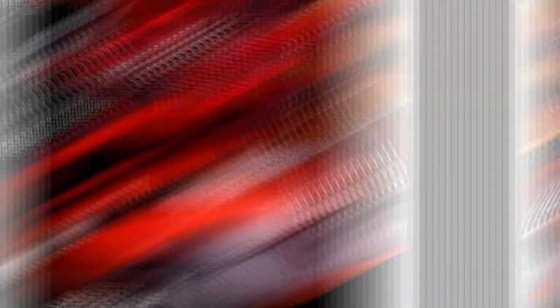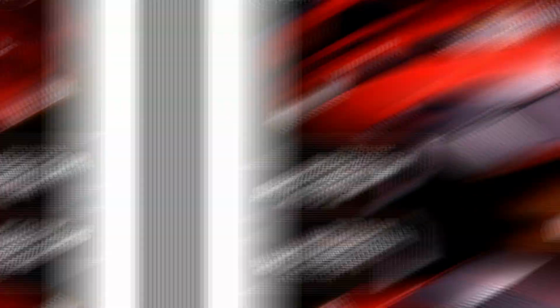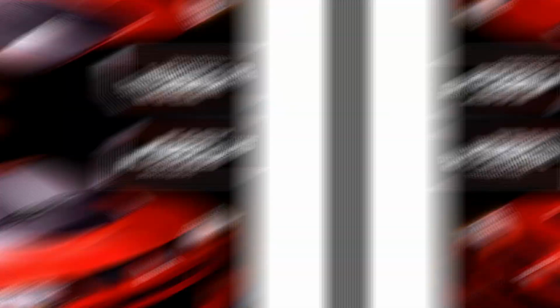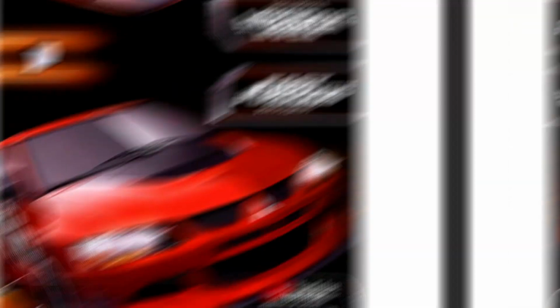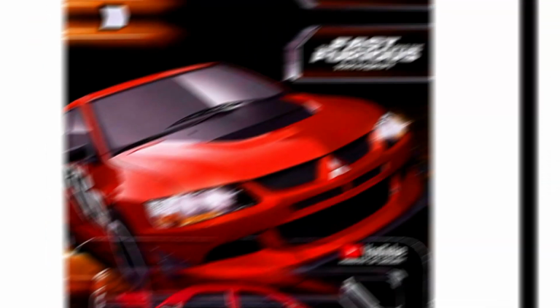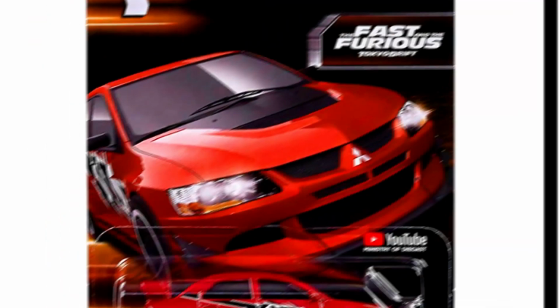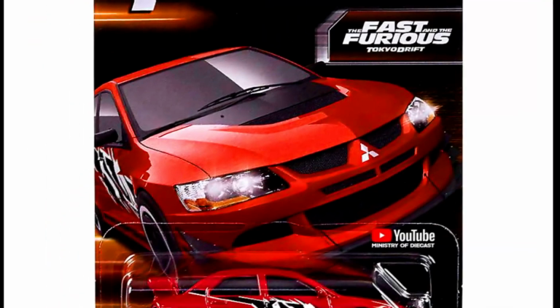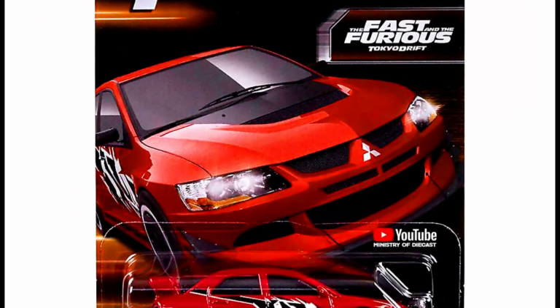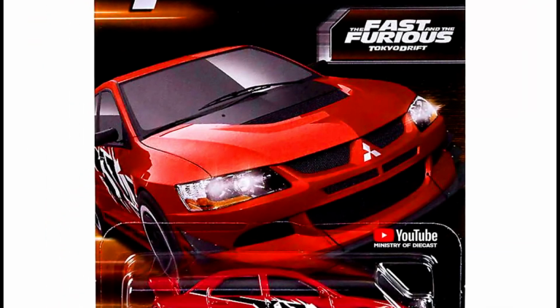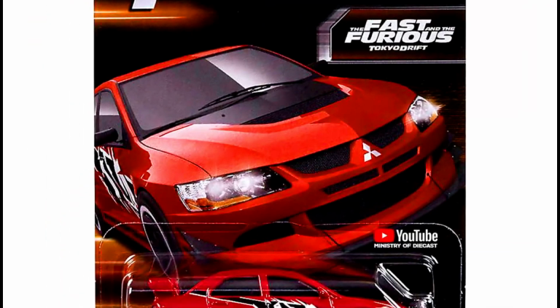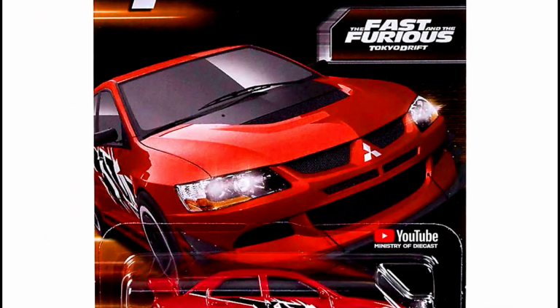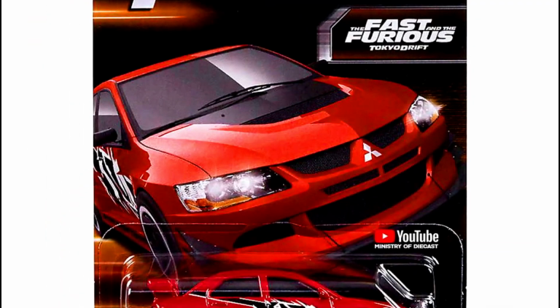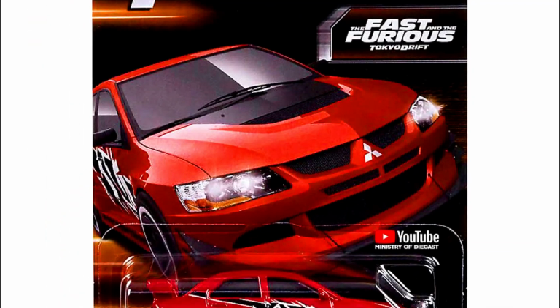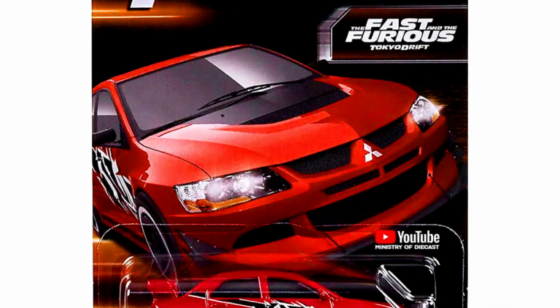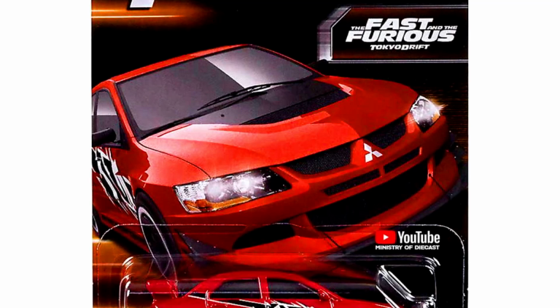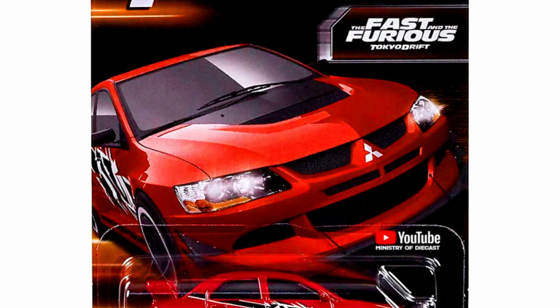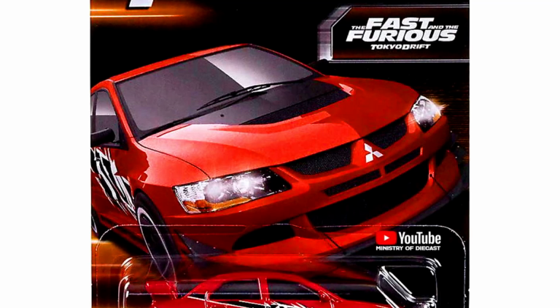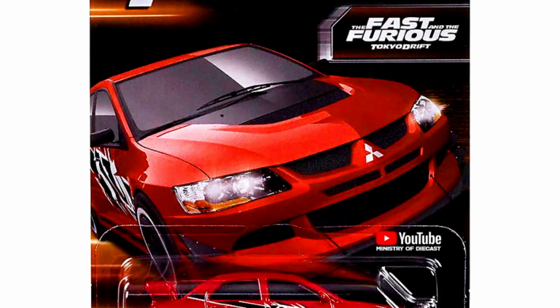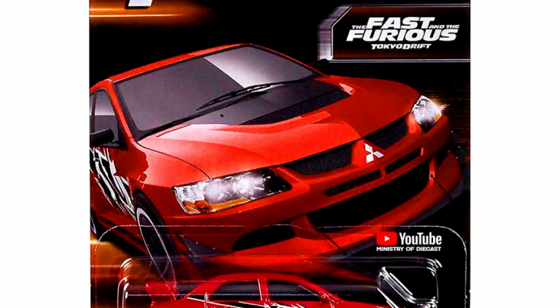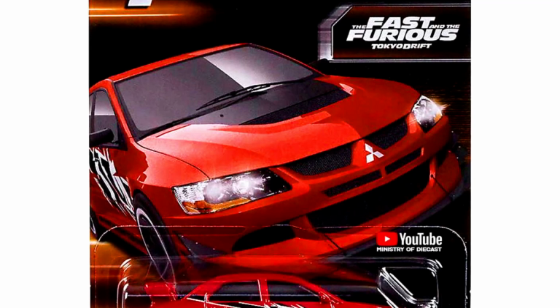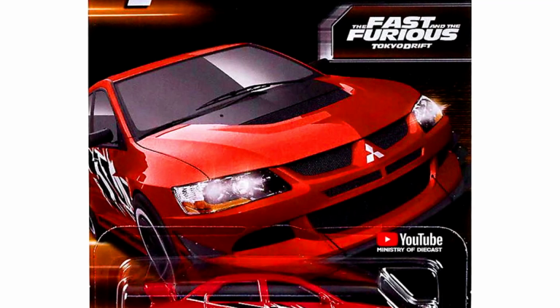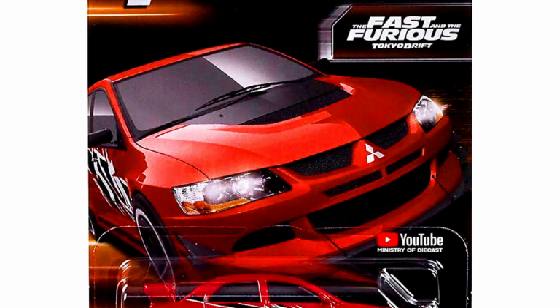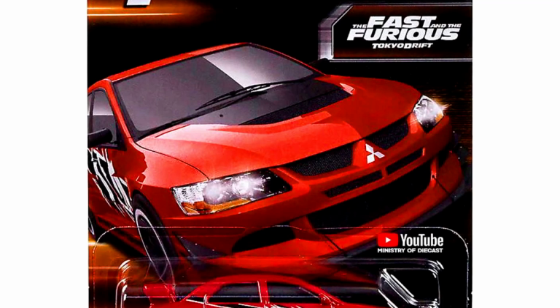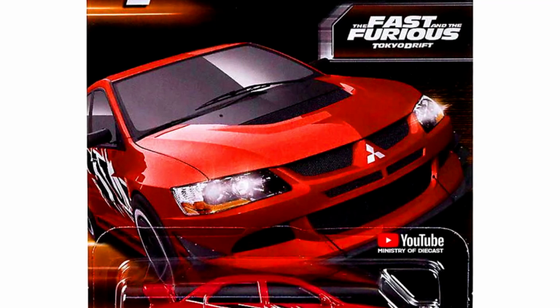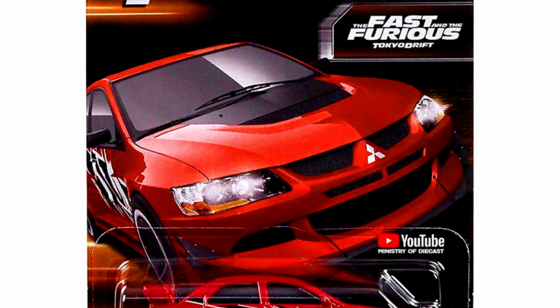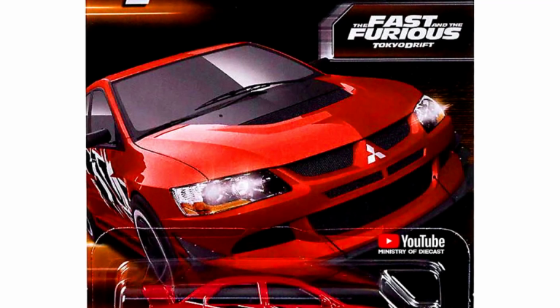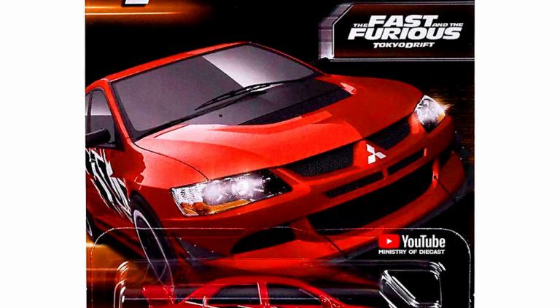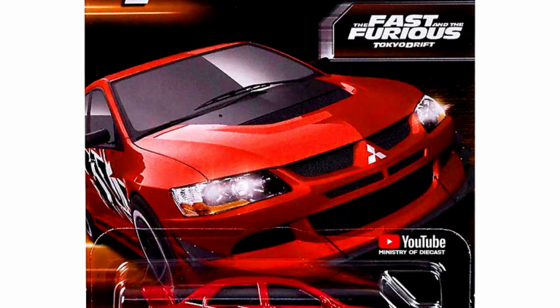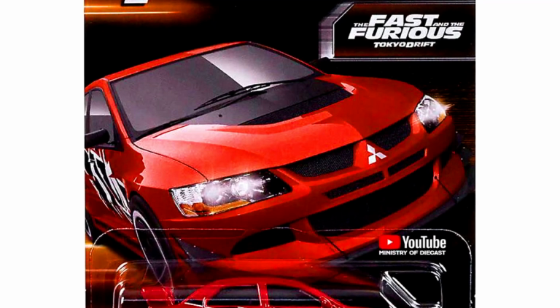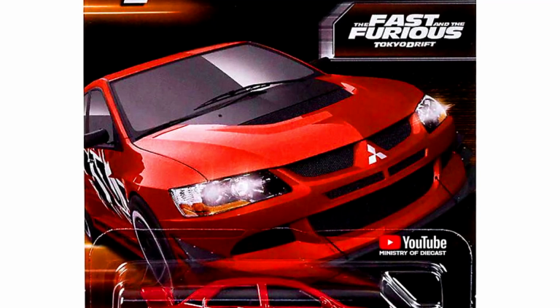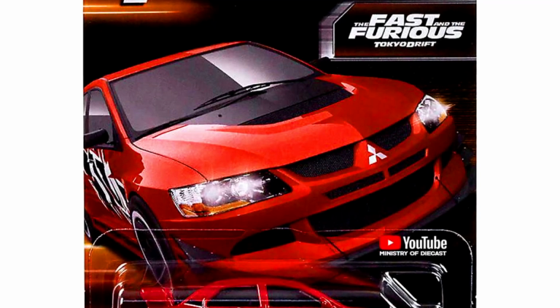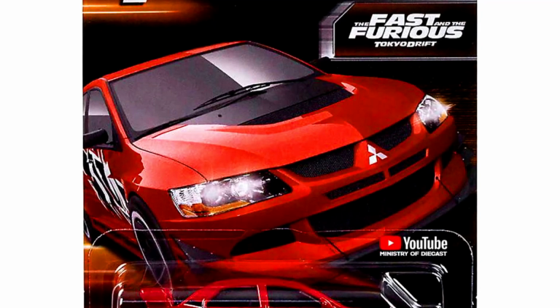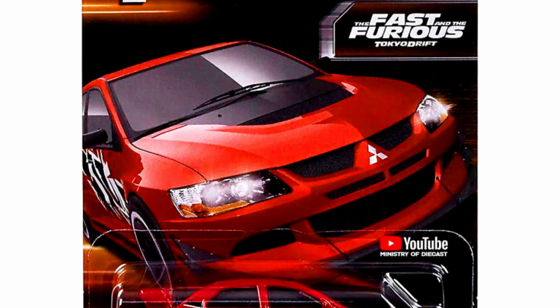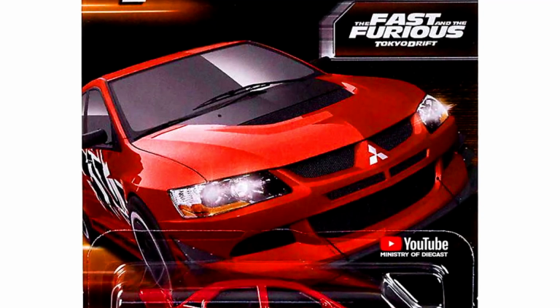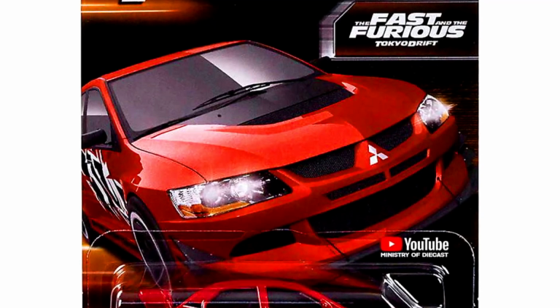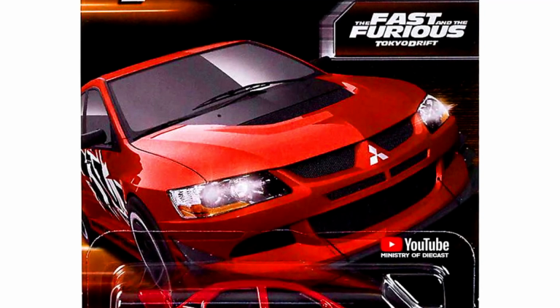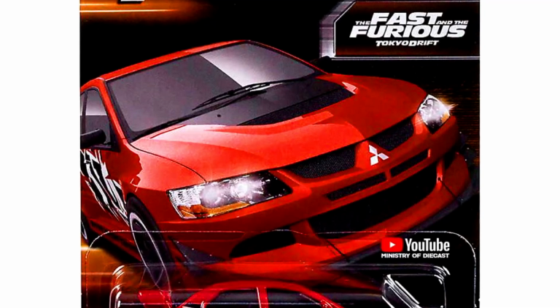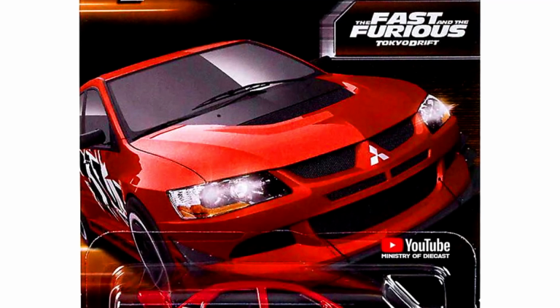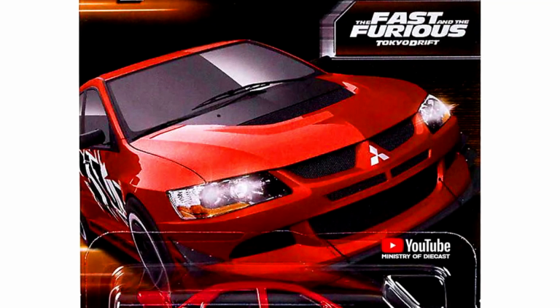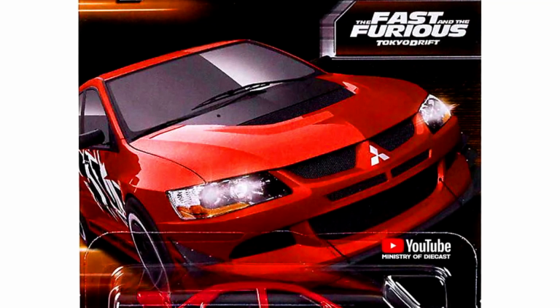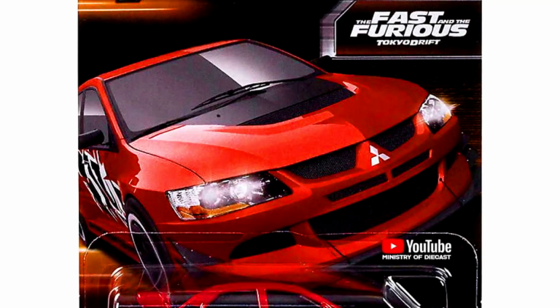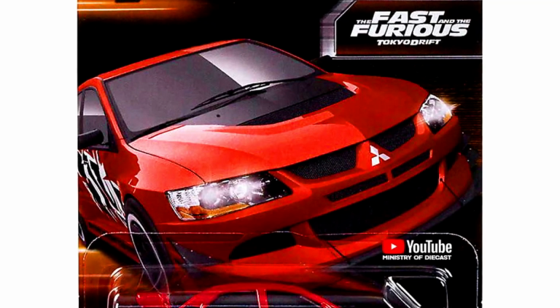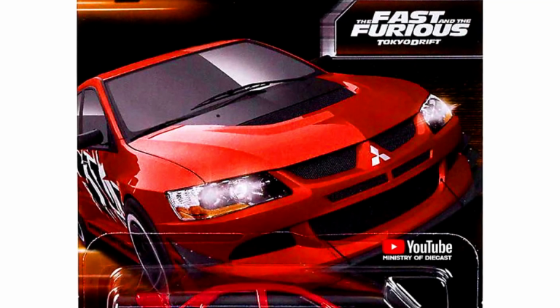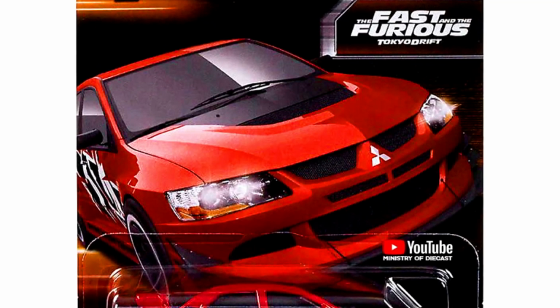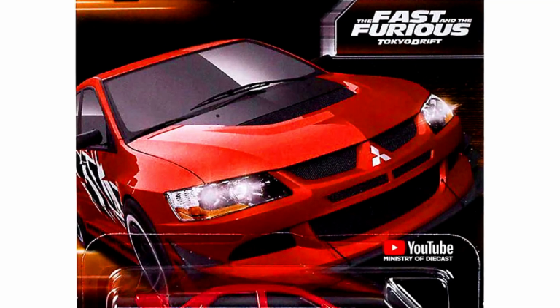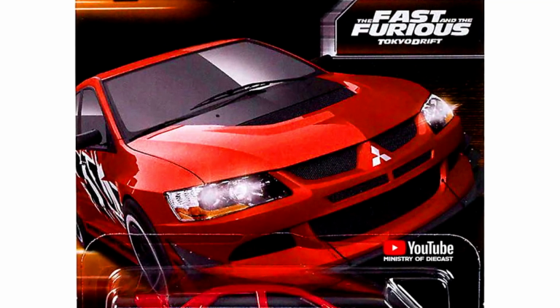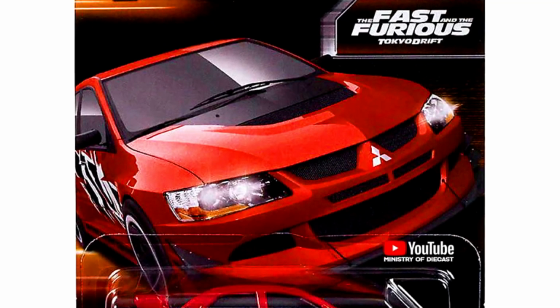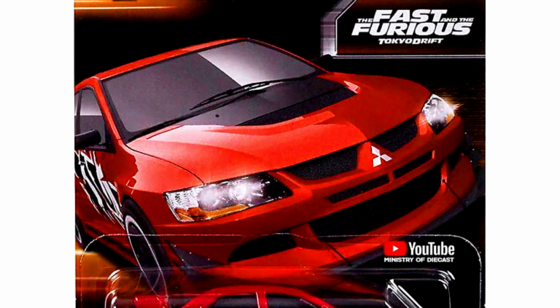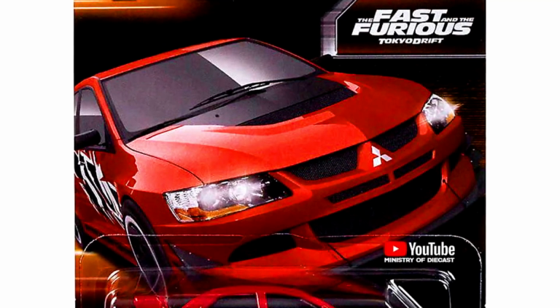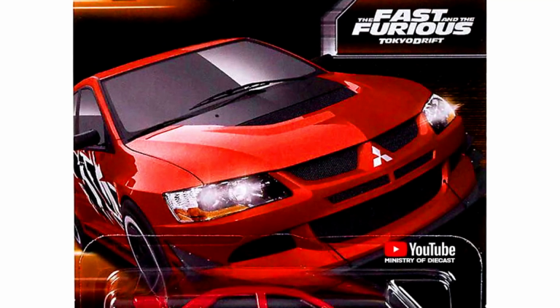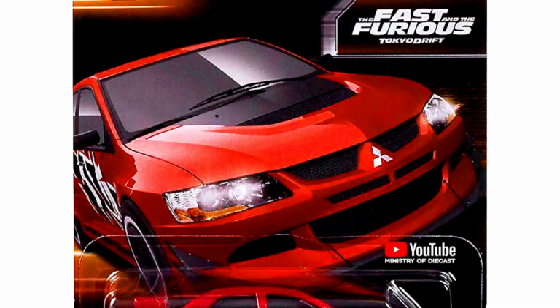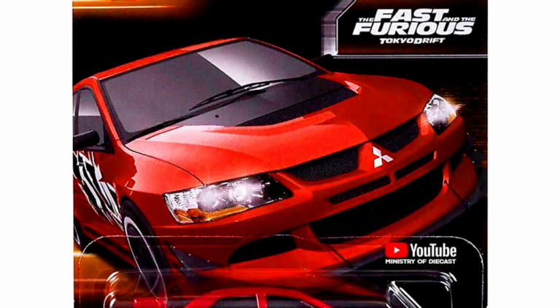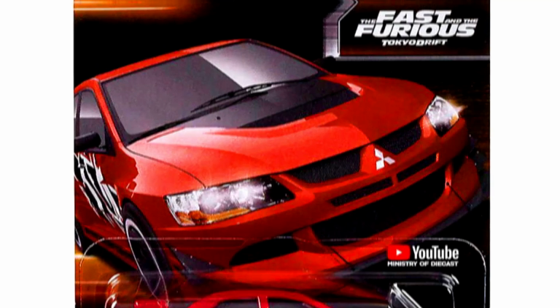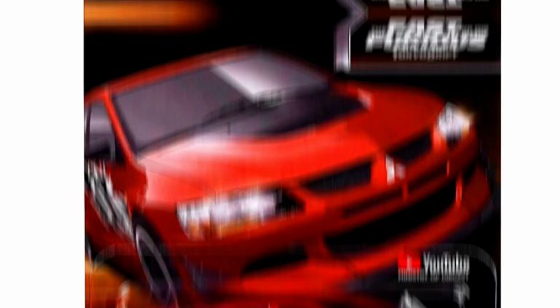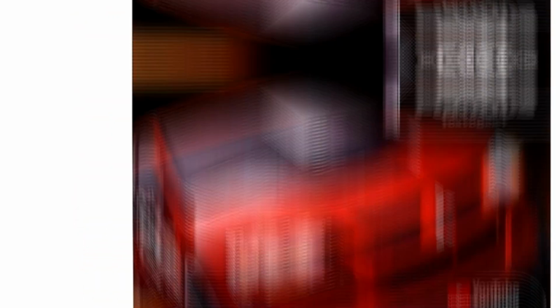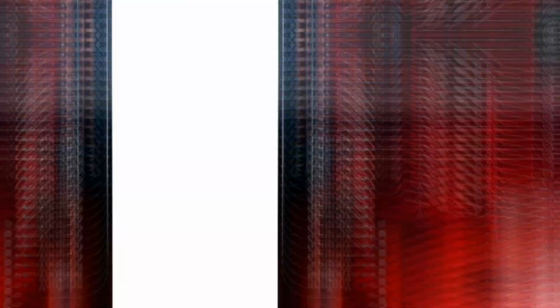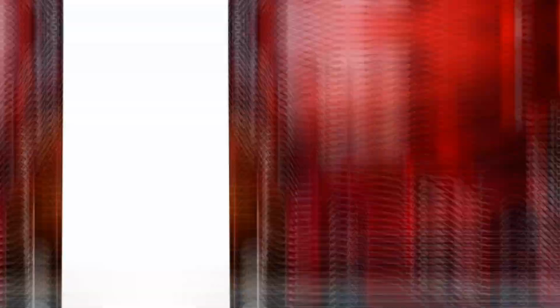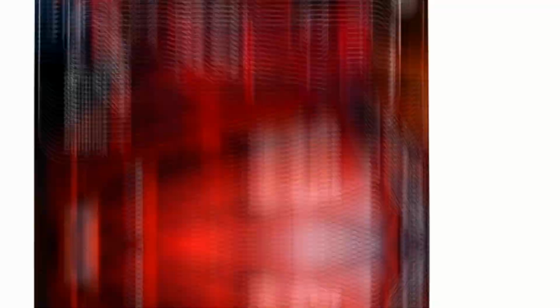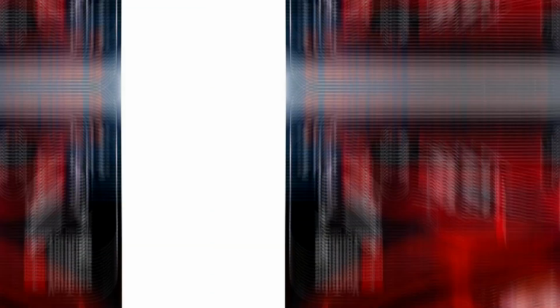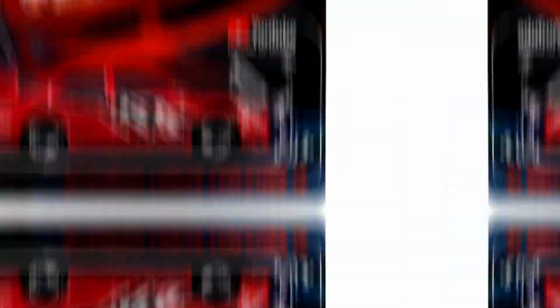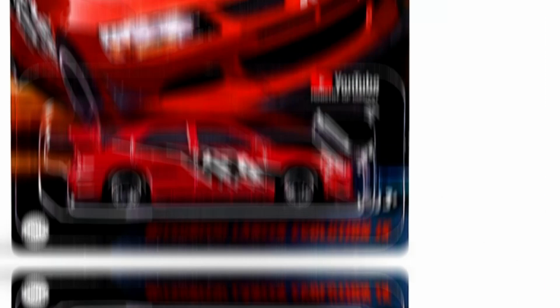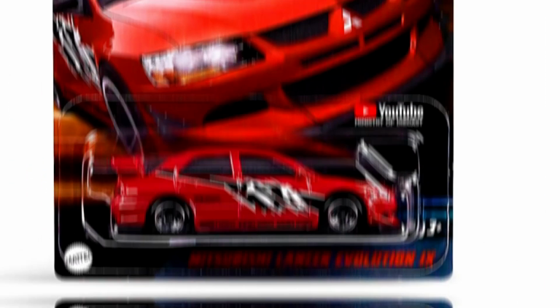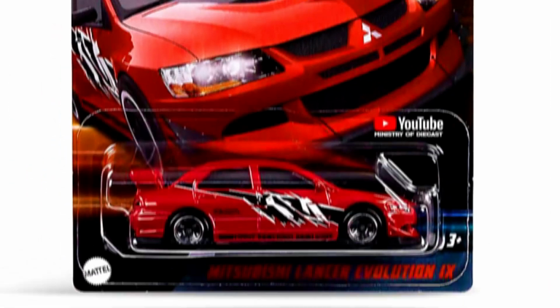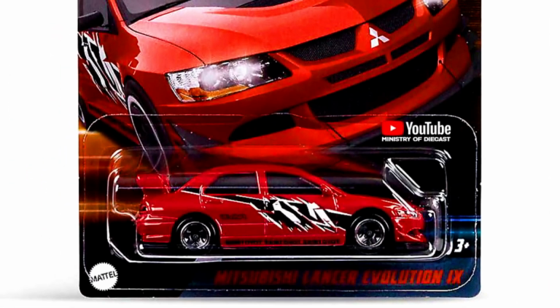Our second car is a Mitsubishi Lancer Evolution 9 from the movie The Fast and the Furious: Tokyo Drift.